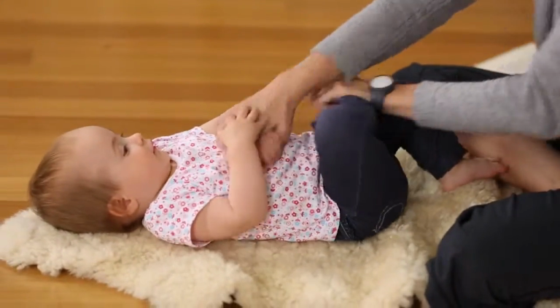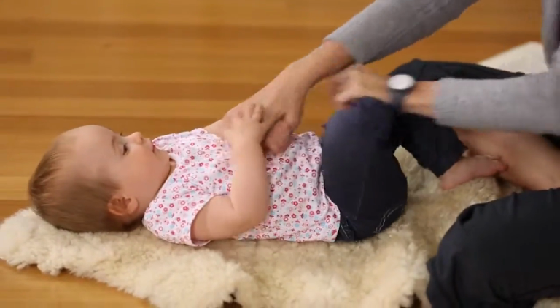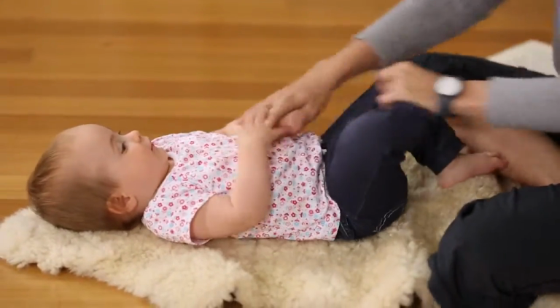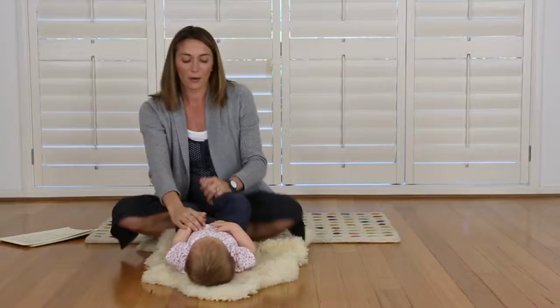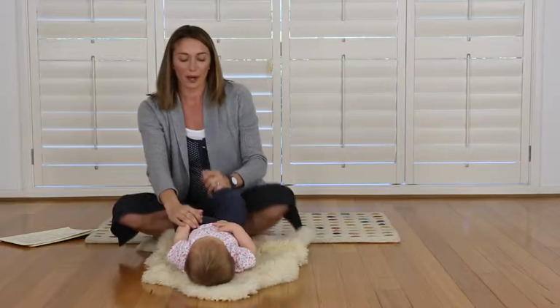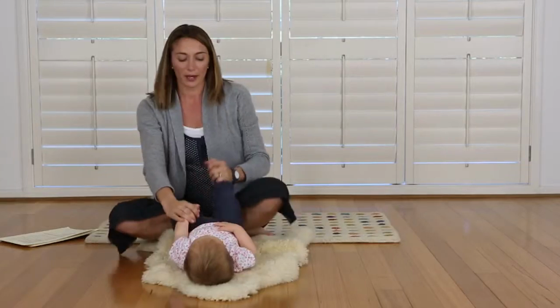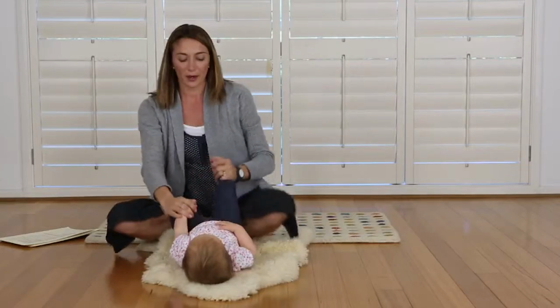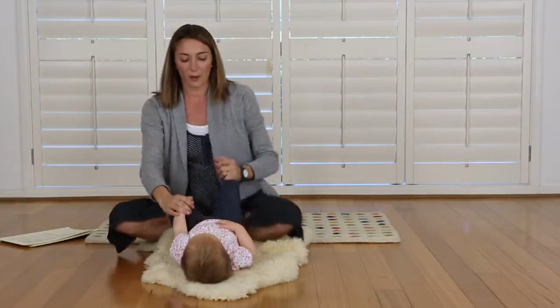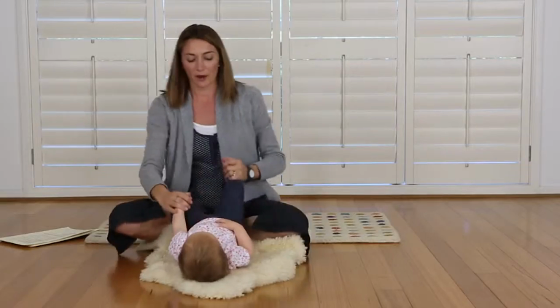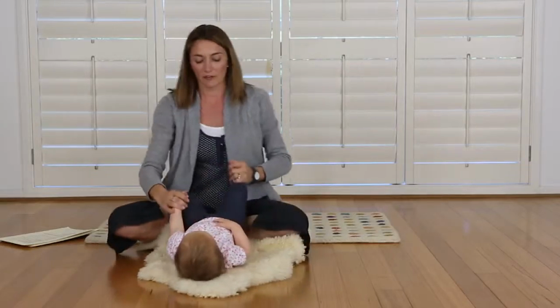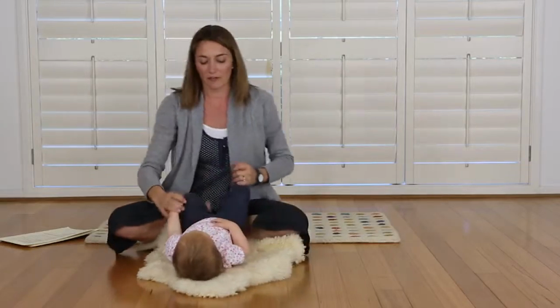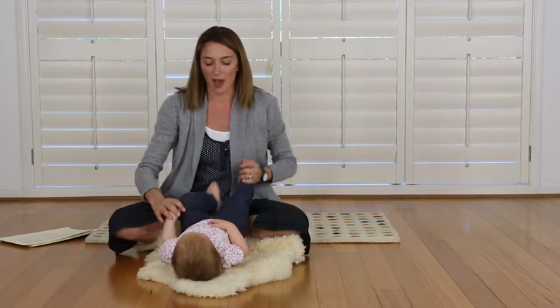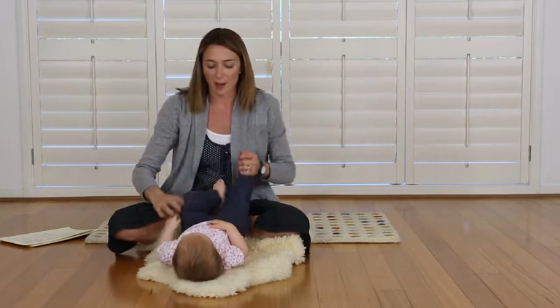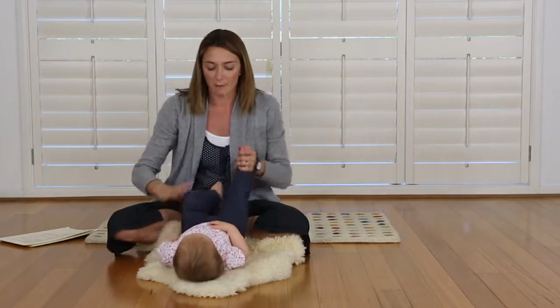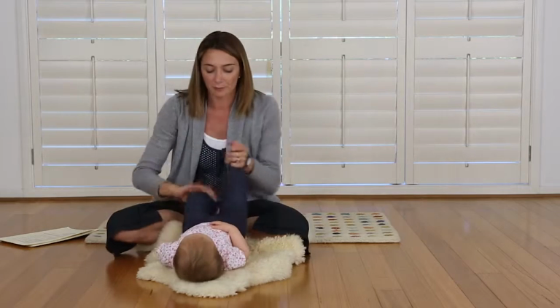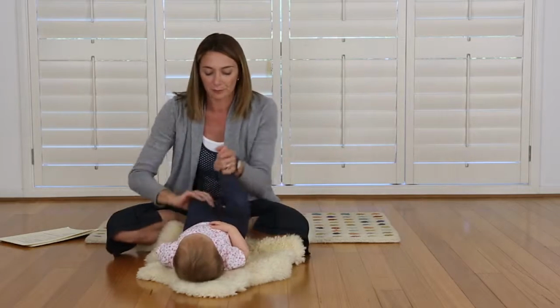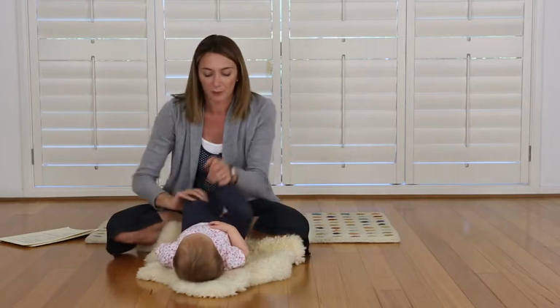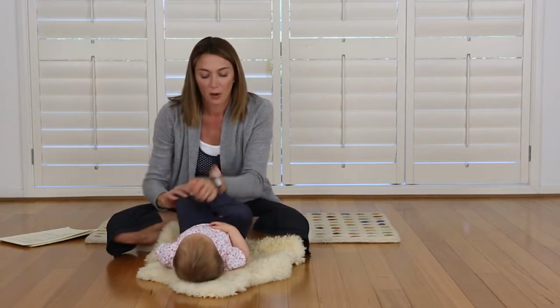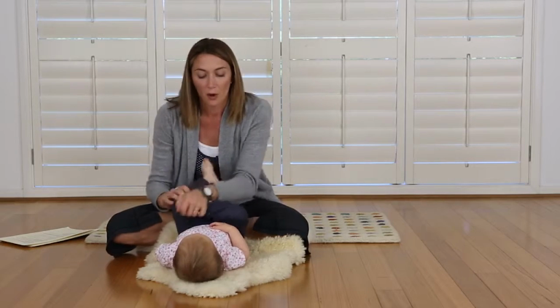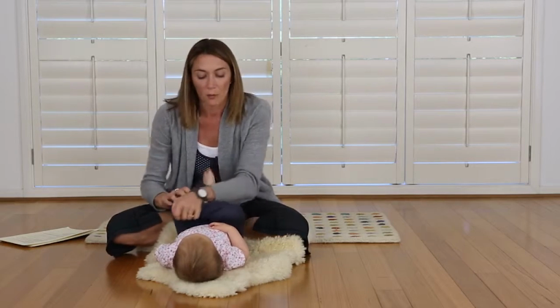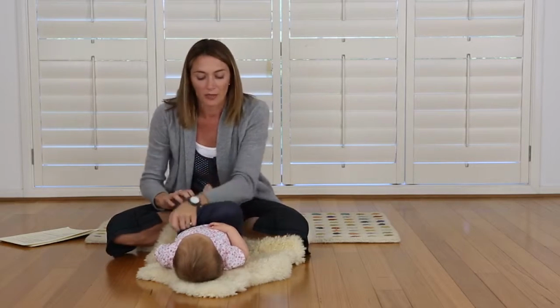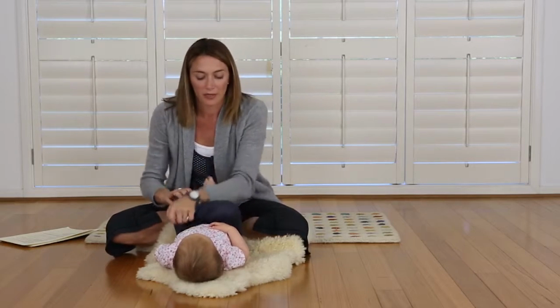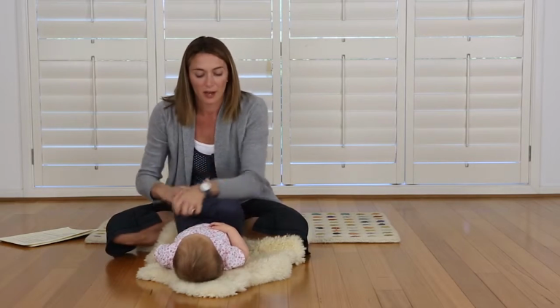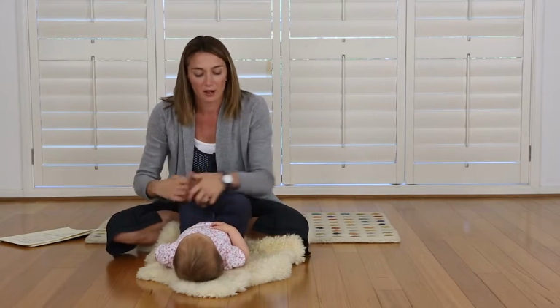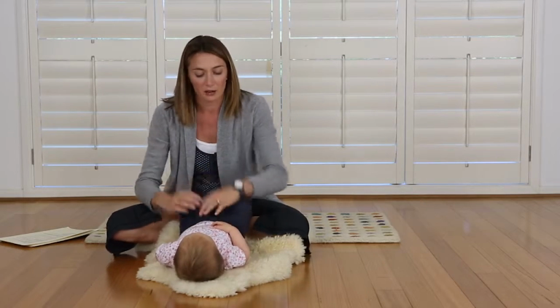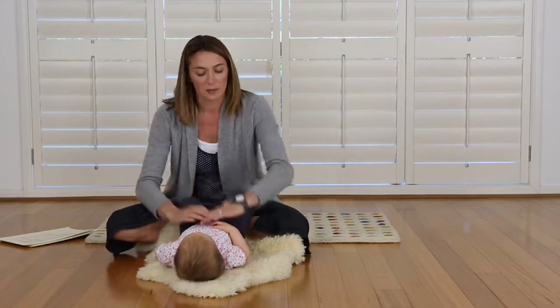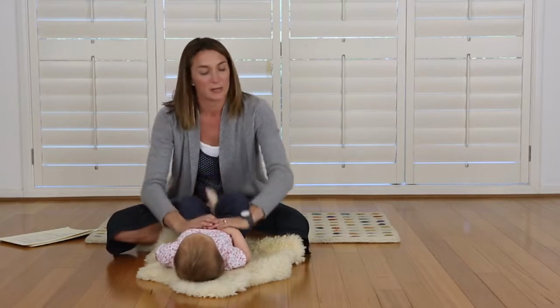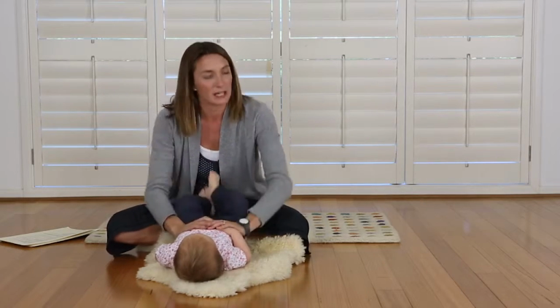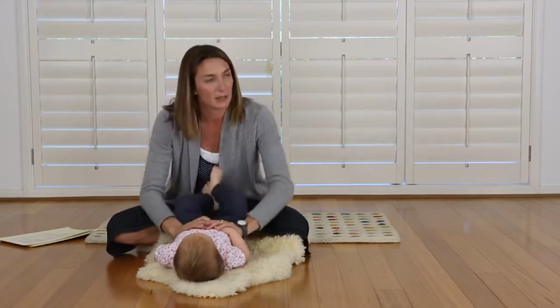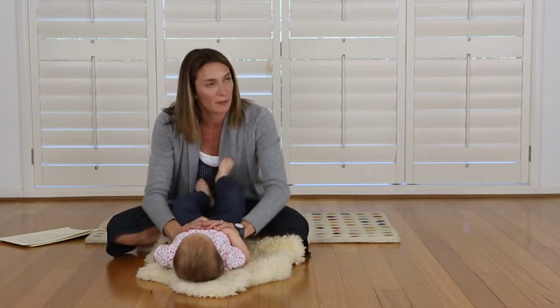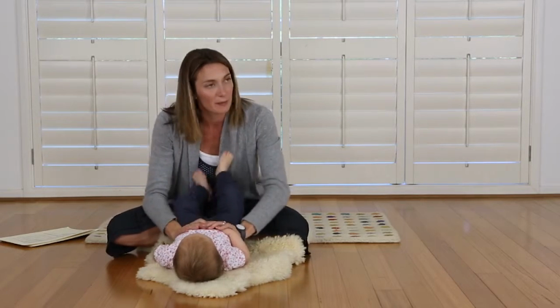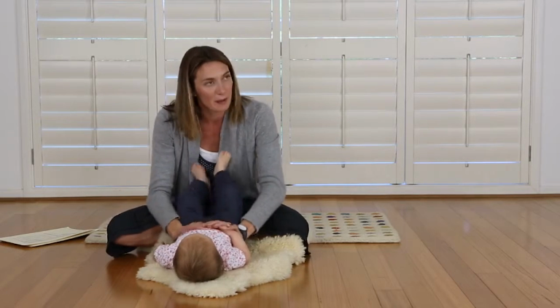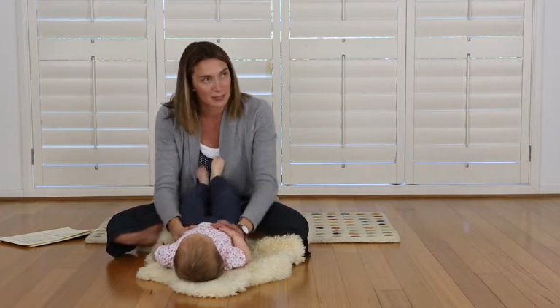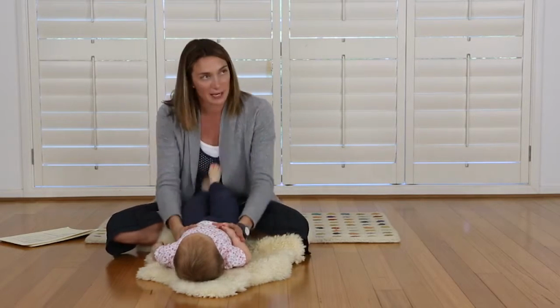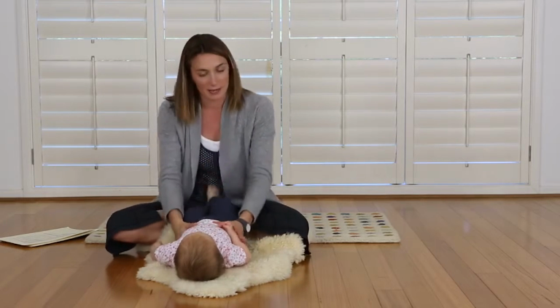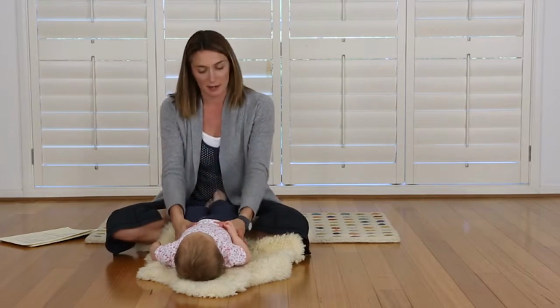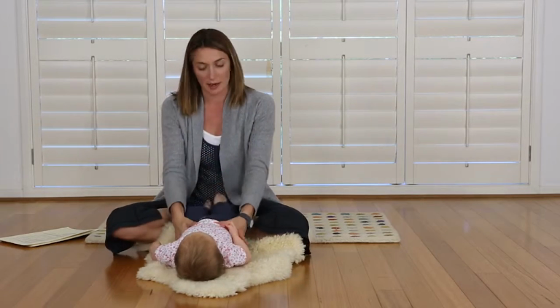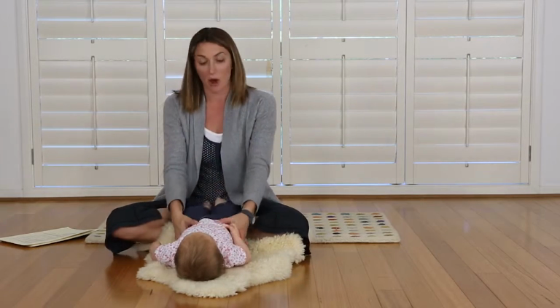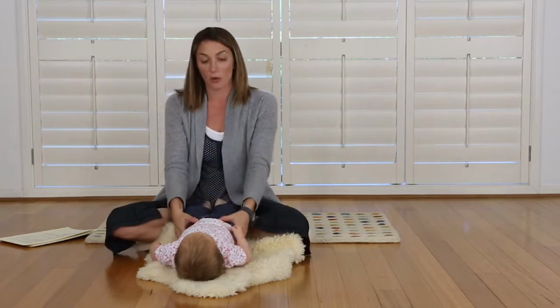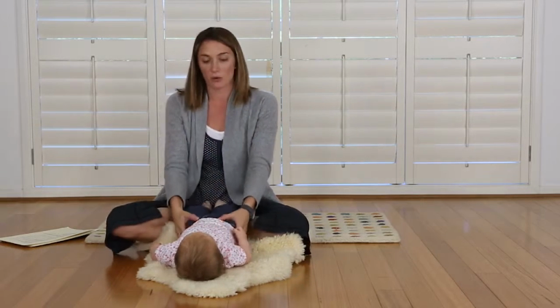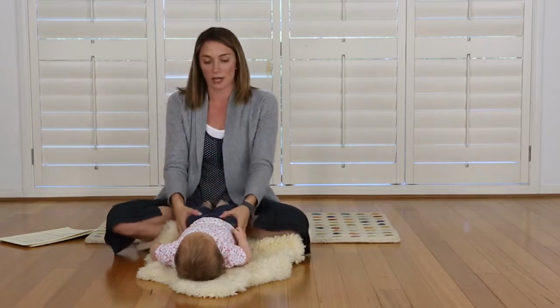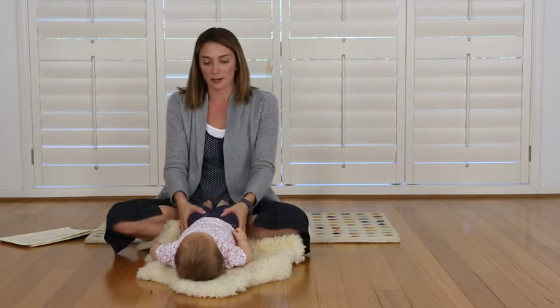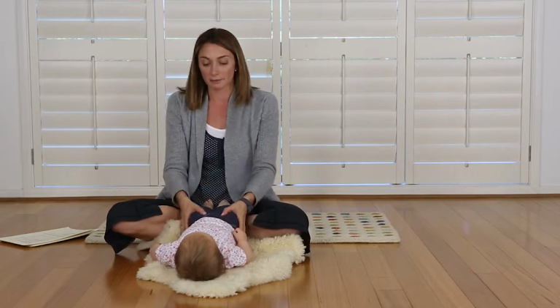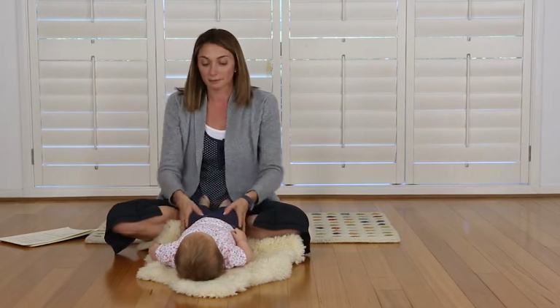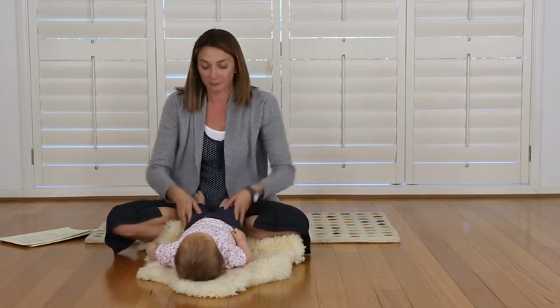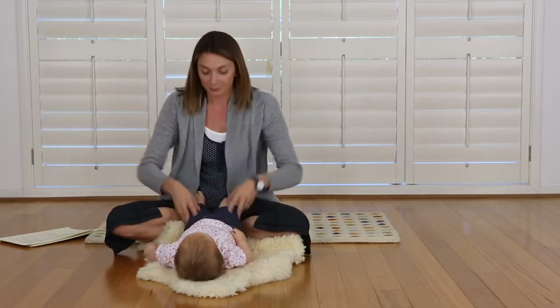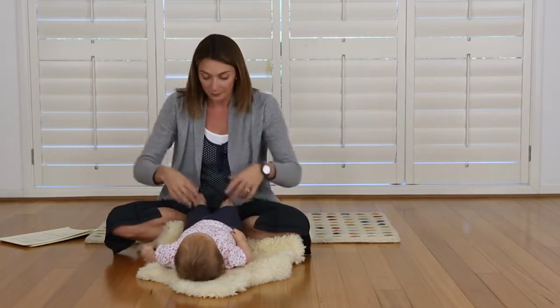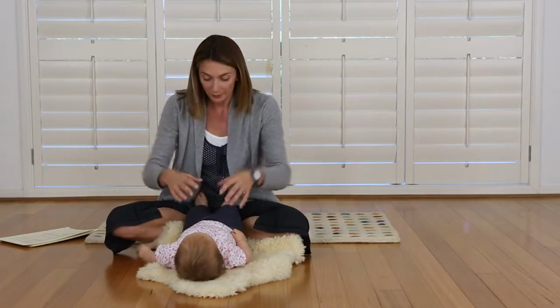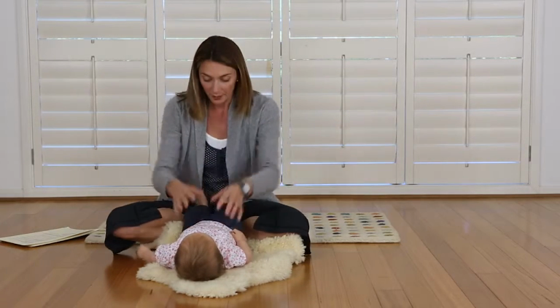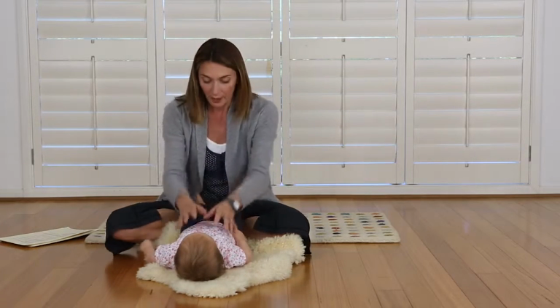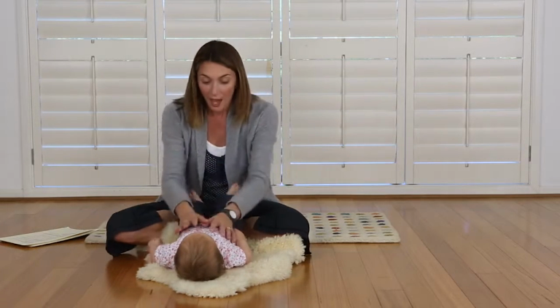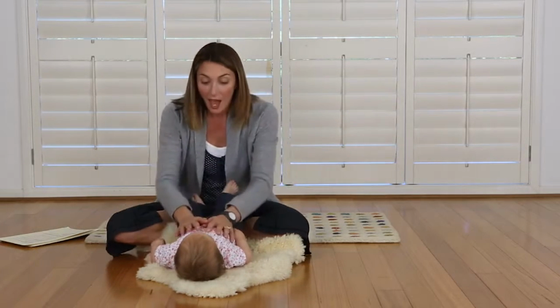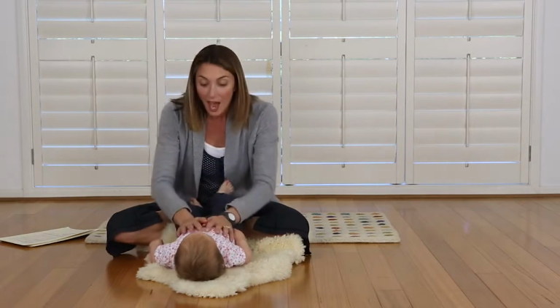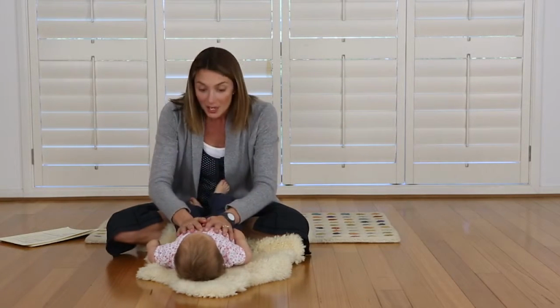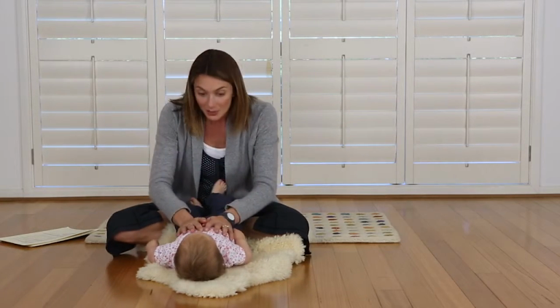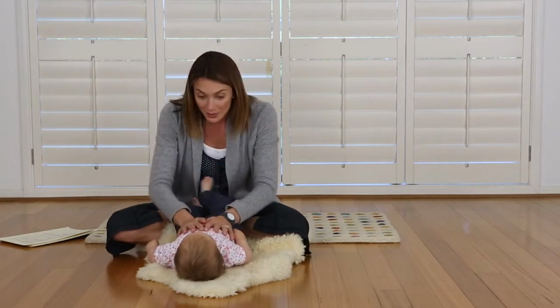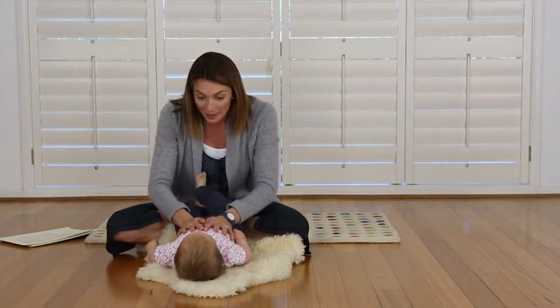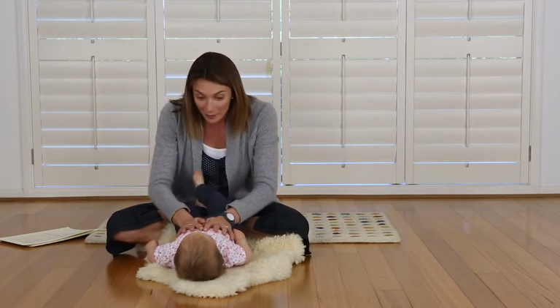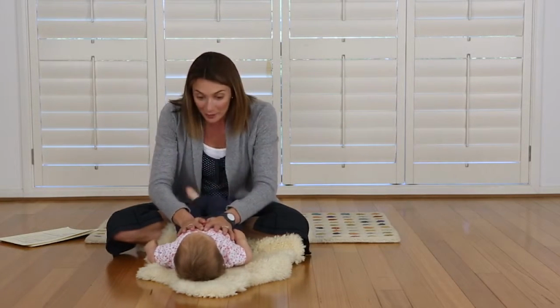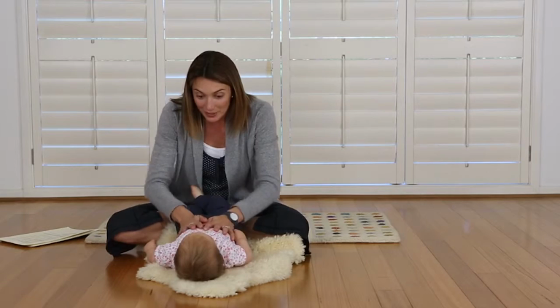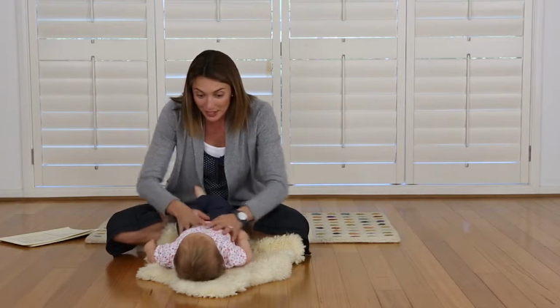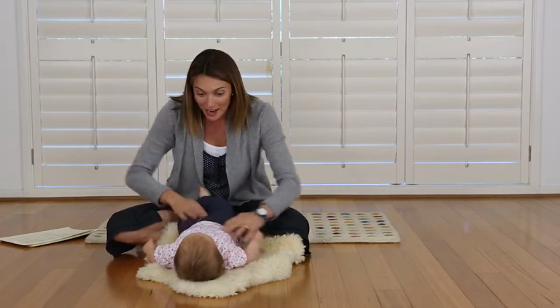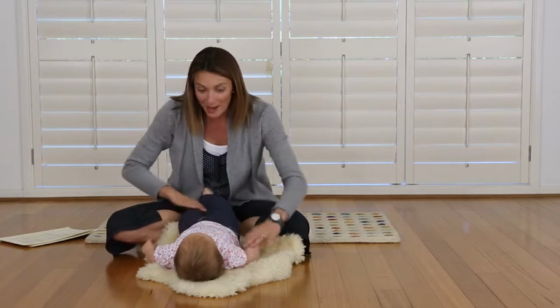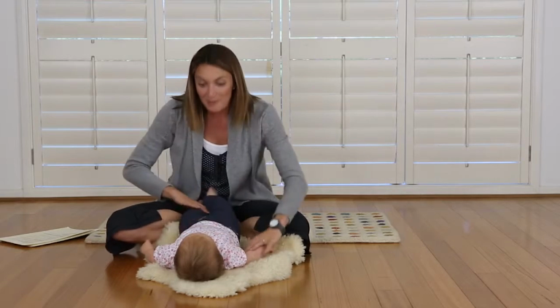You can go quite firm with the cuddles, particularly when the babies get a little older. Shall we do that one more time?